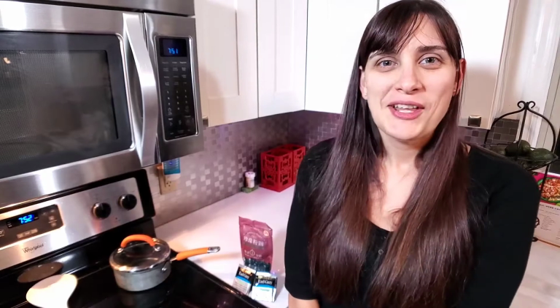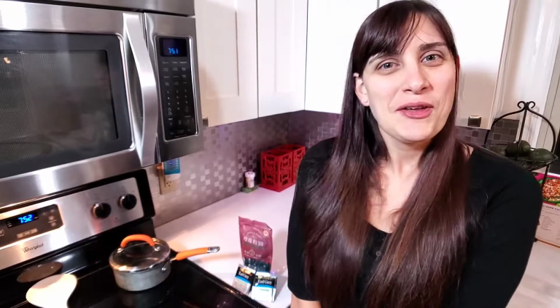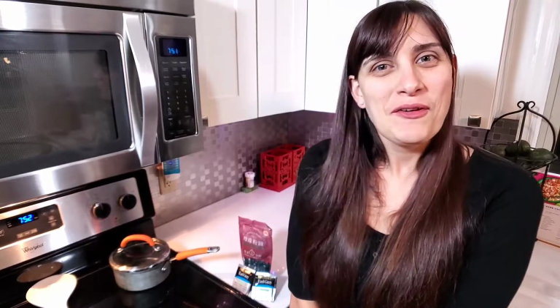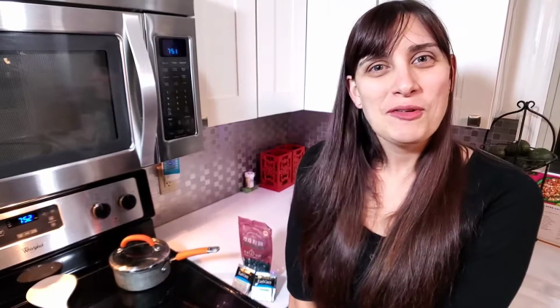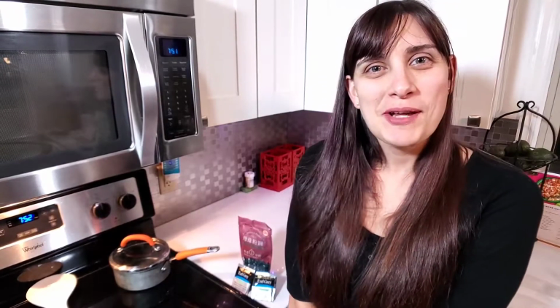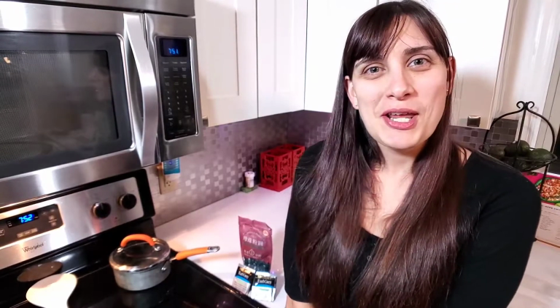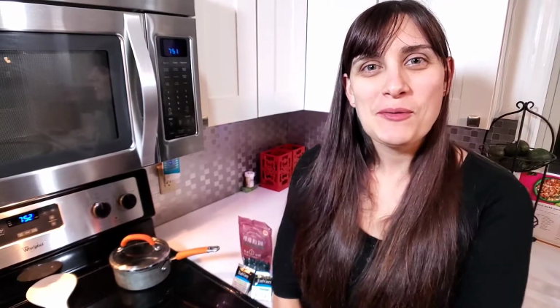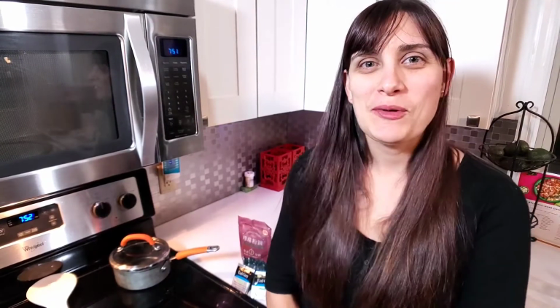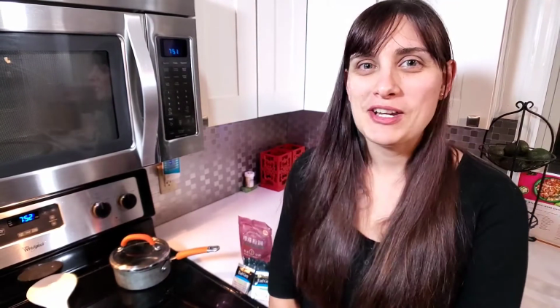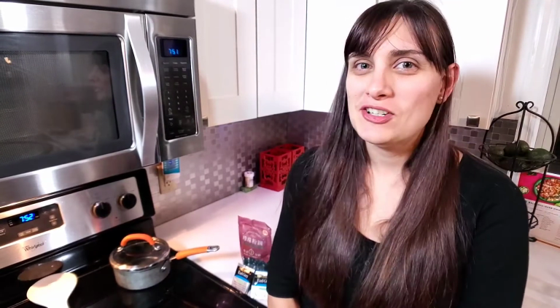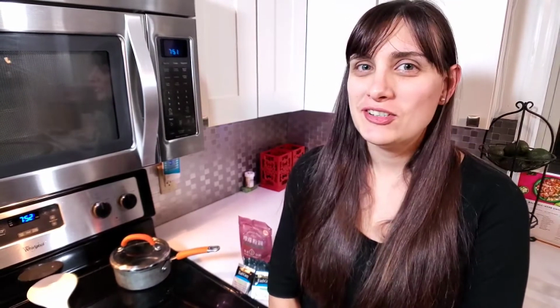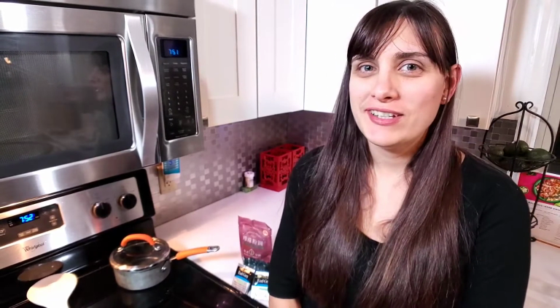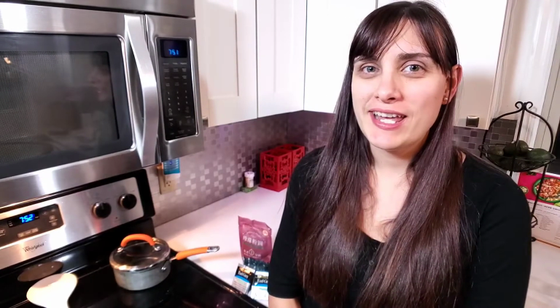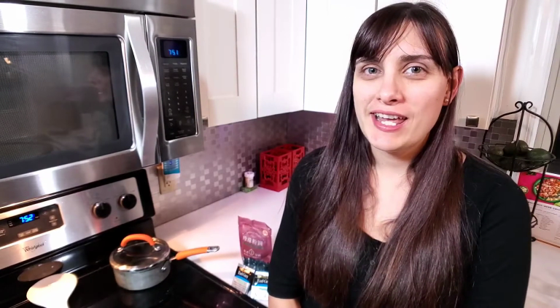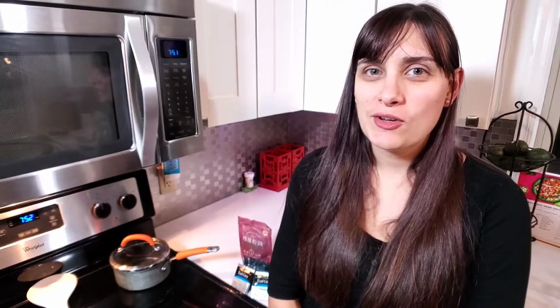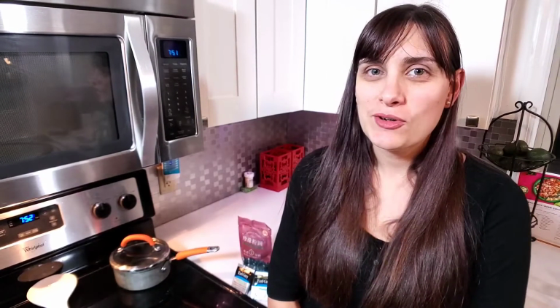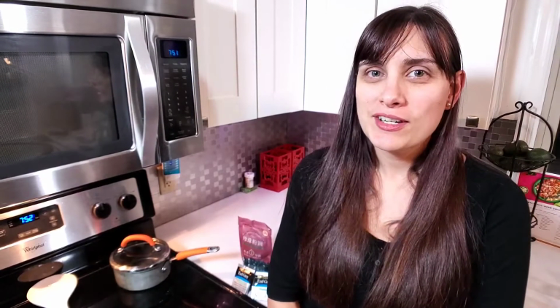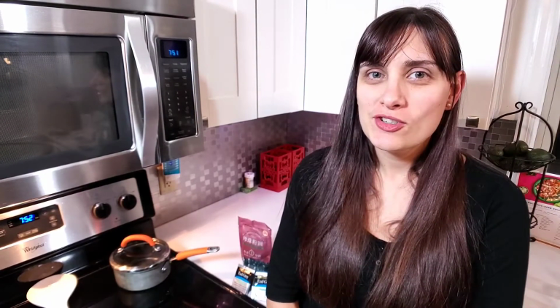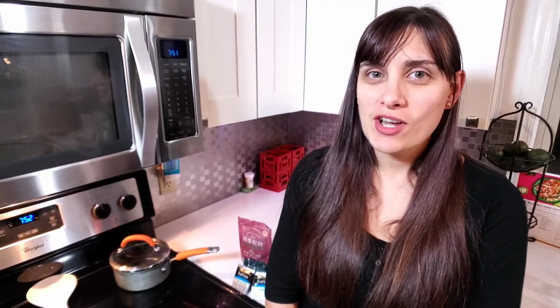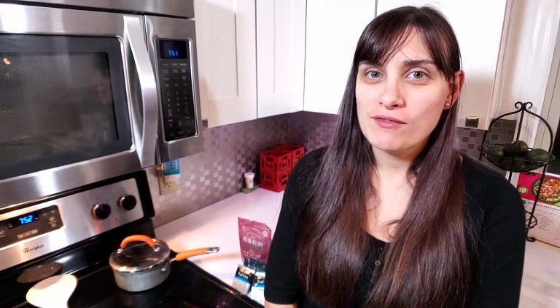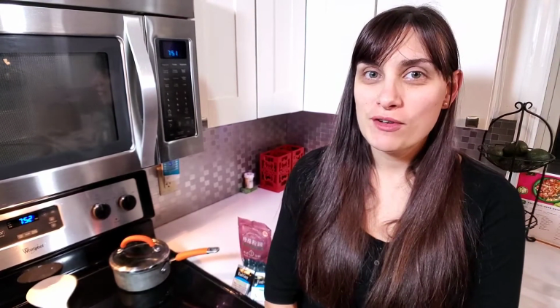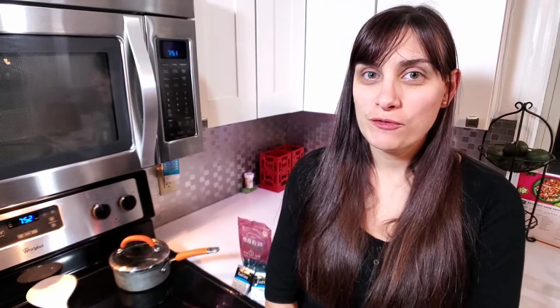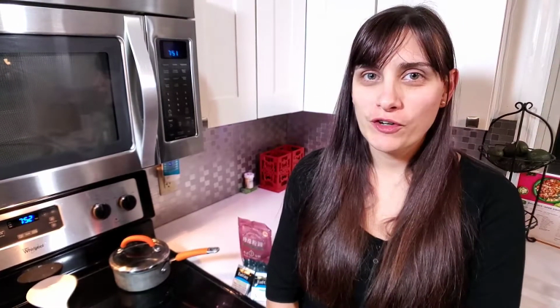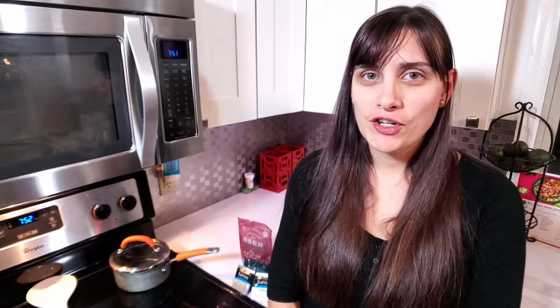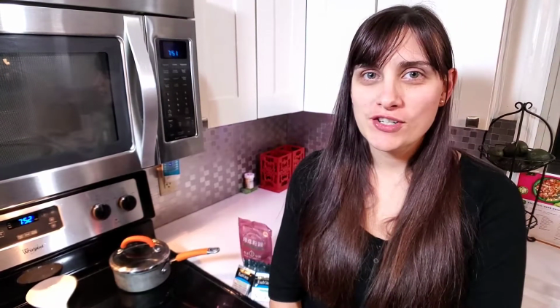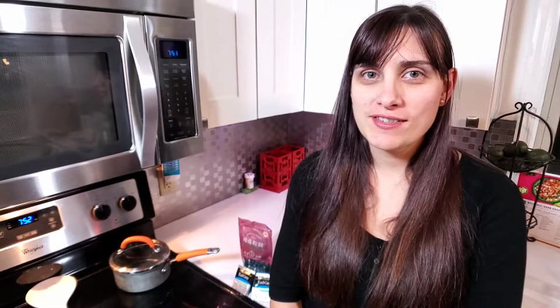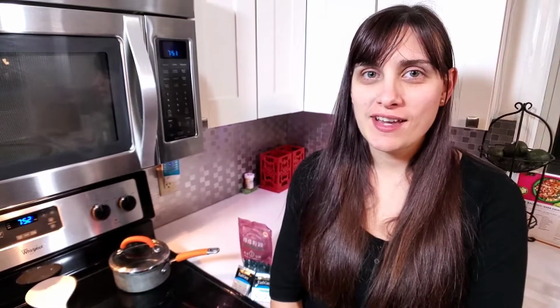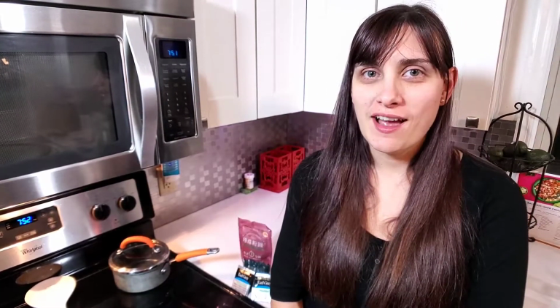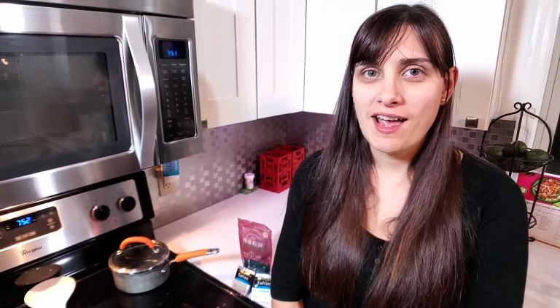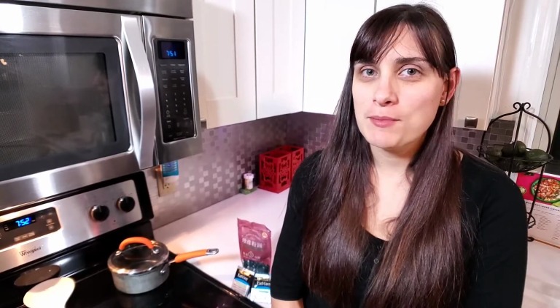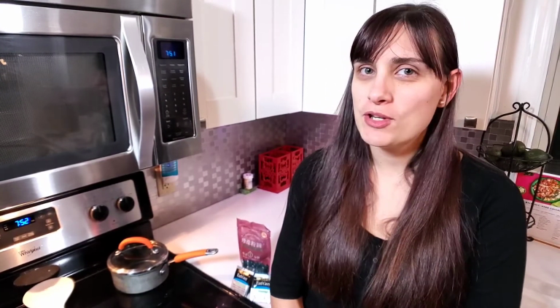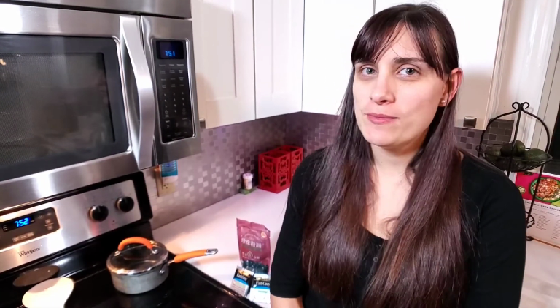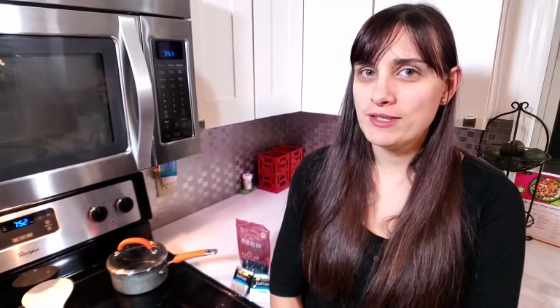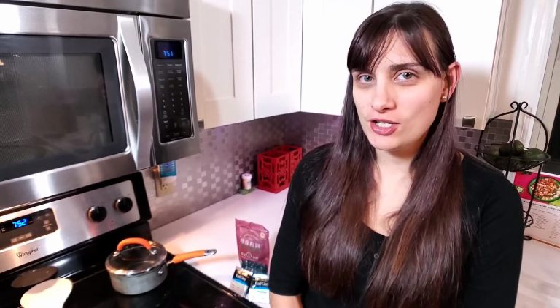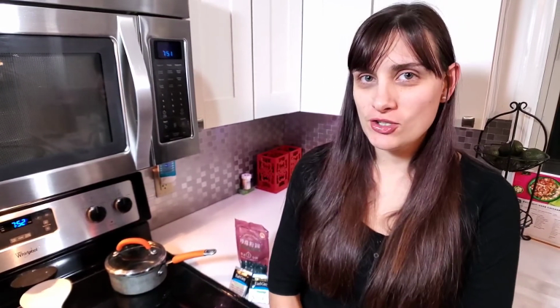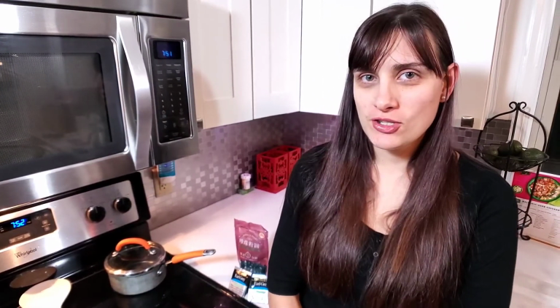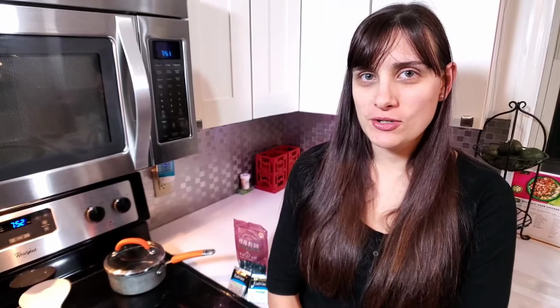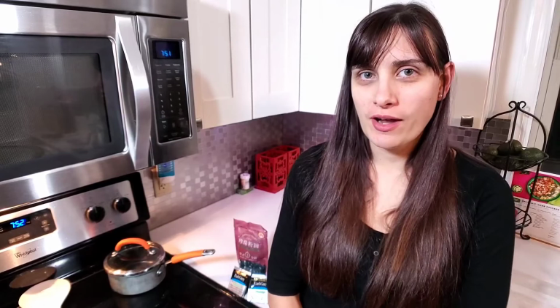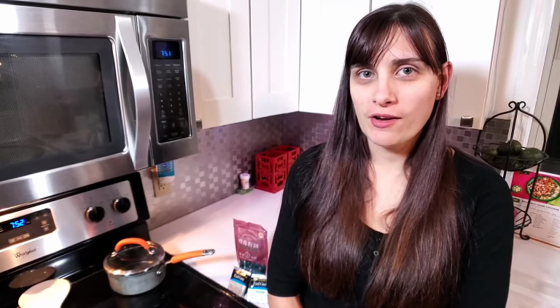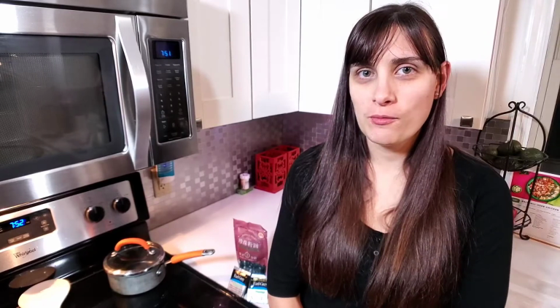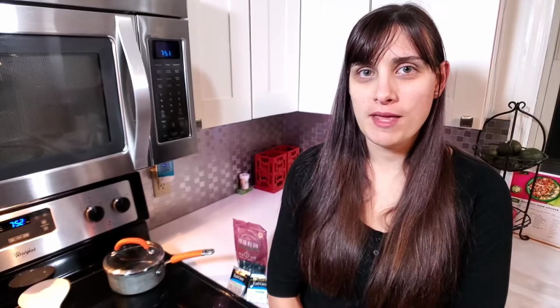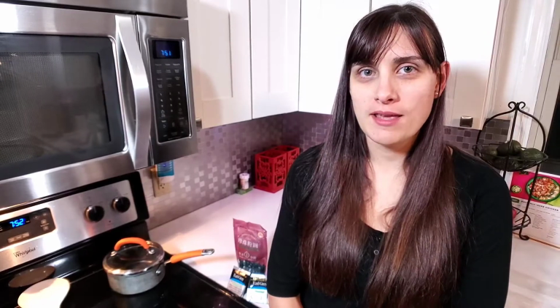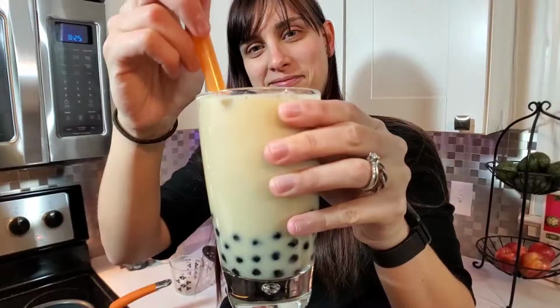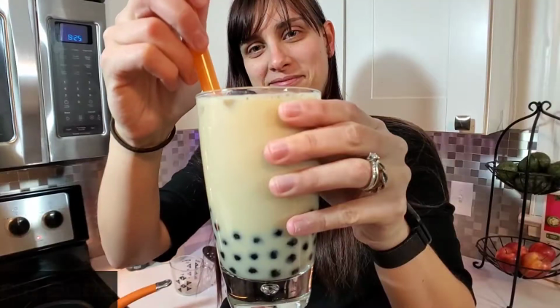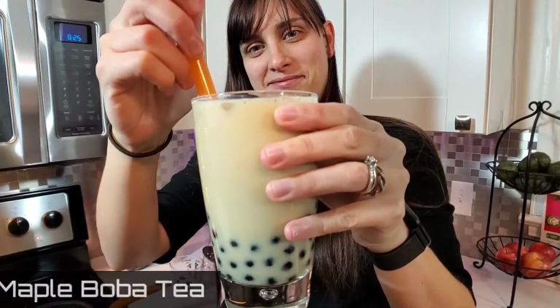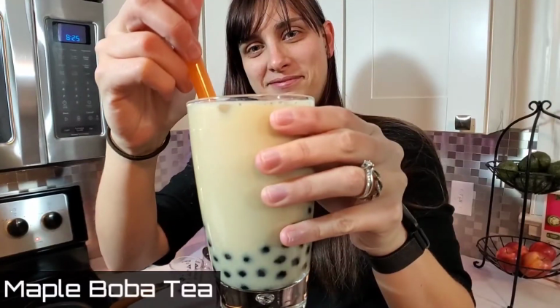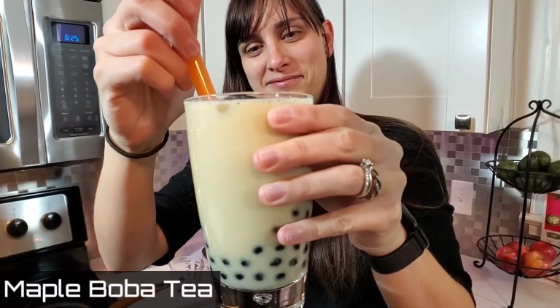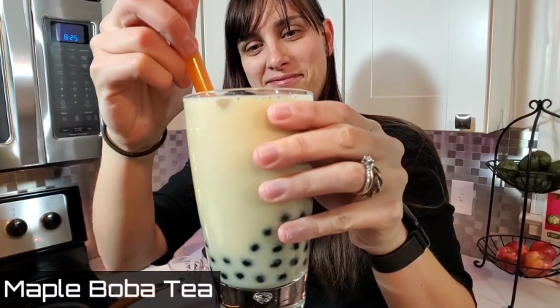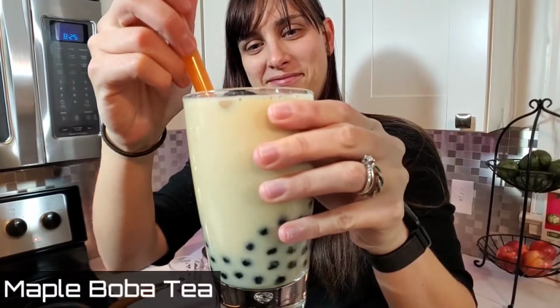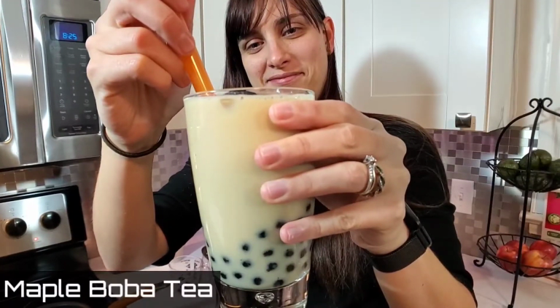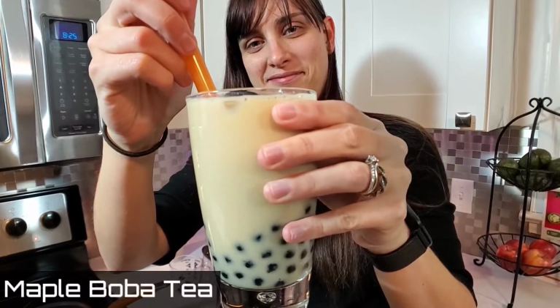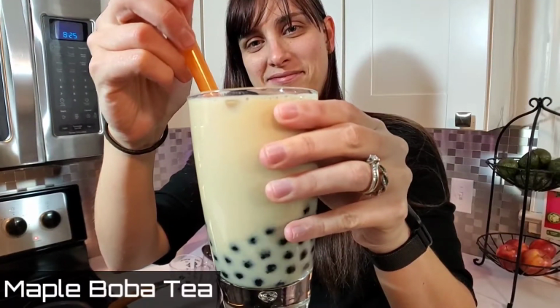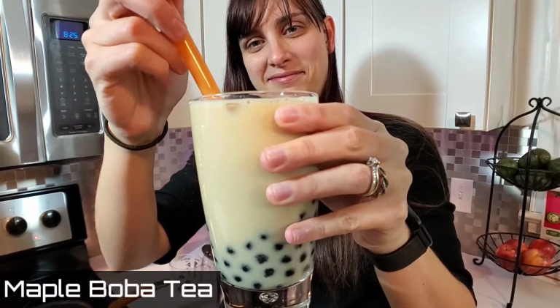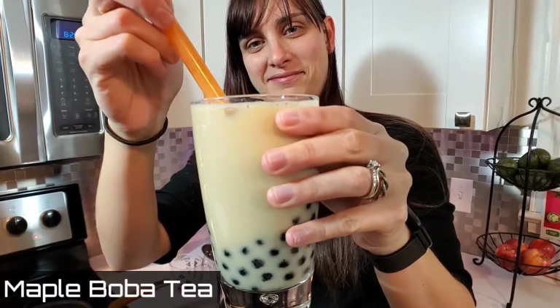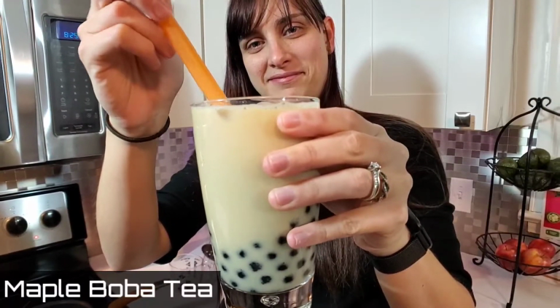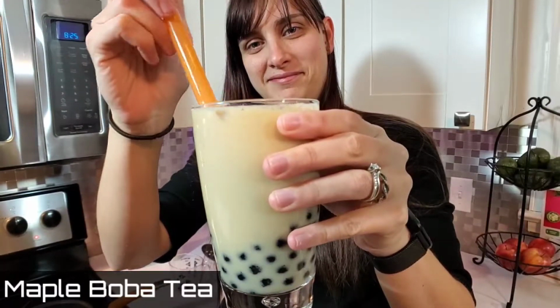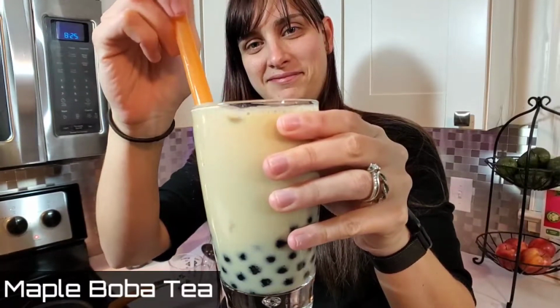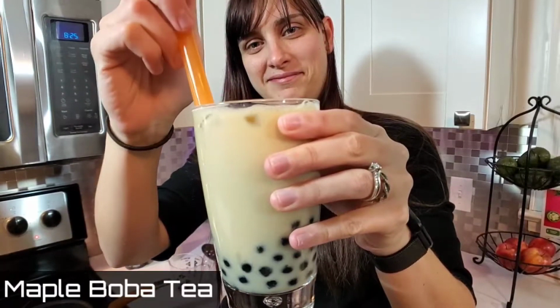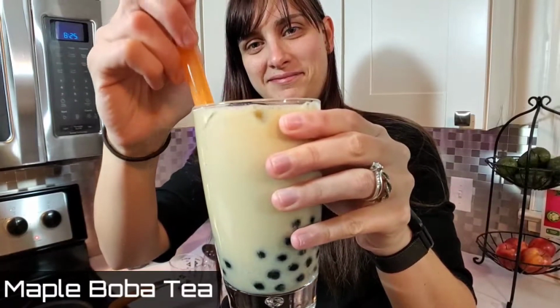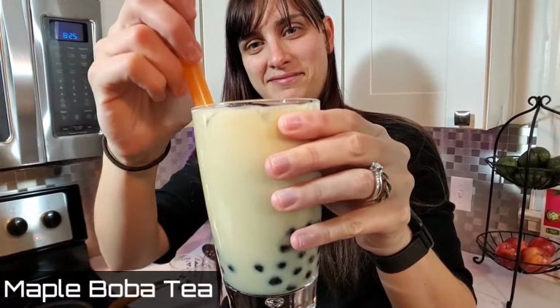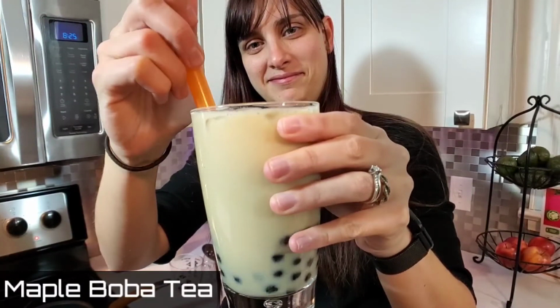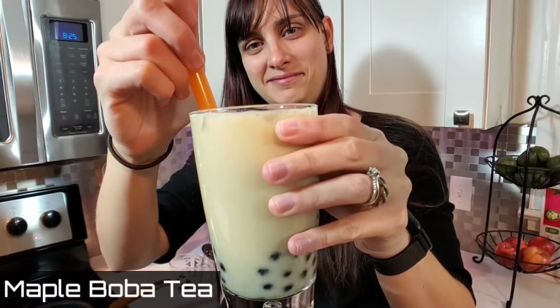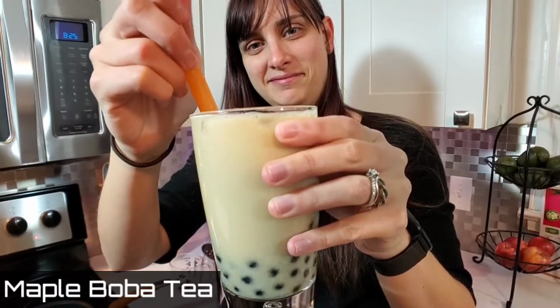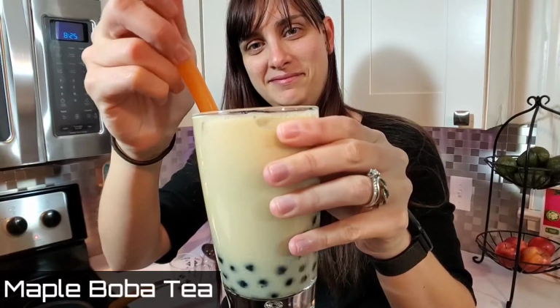Hello everybody, we are doing a Cork and Java first. I'm going to be teaching you how to make easy at-home maple boba tea.